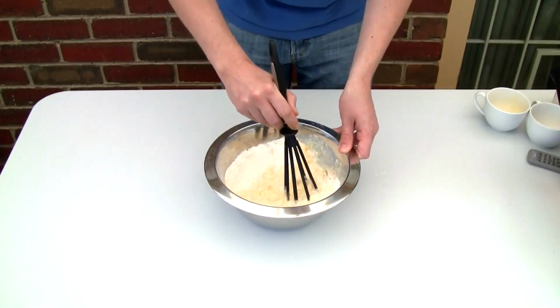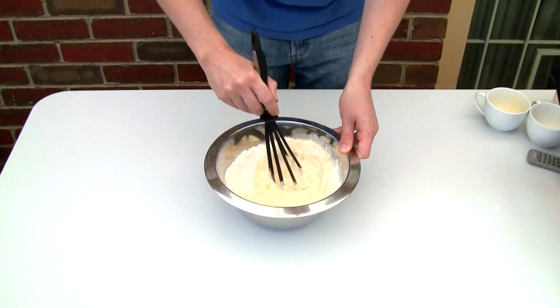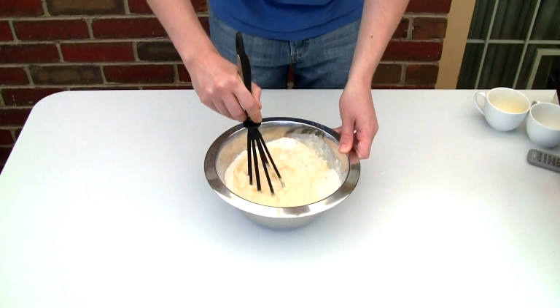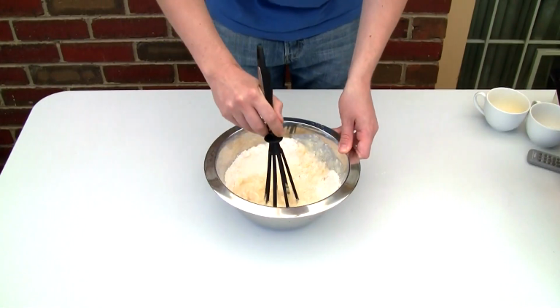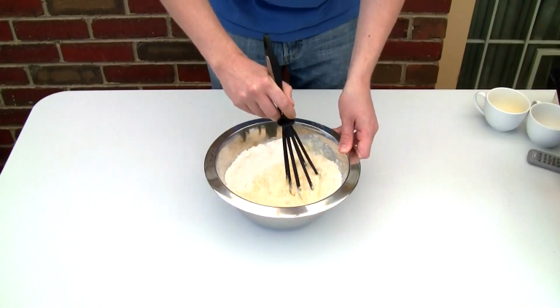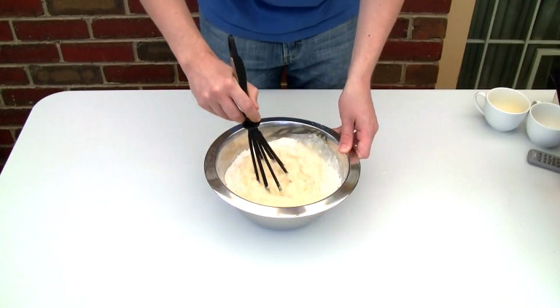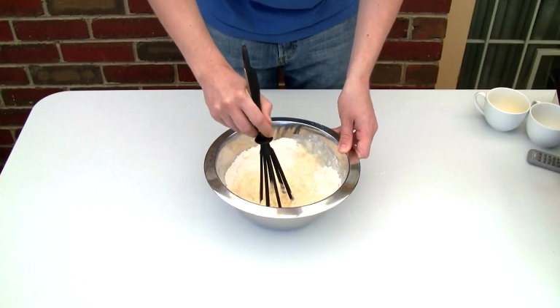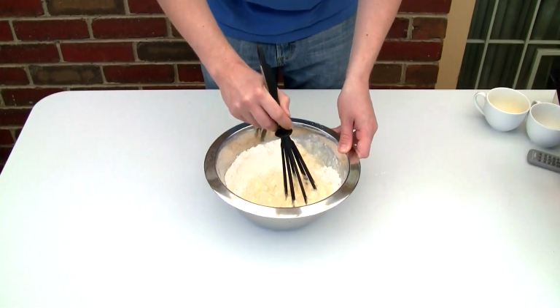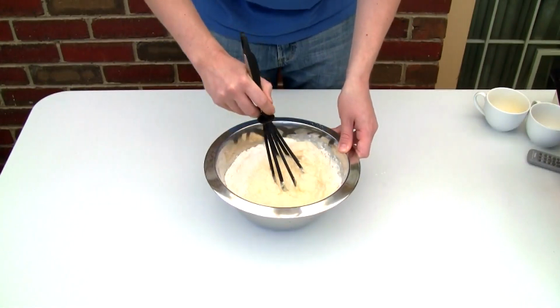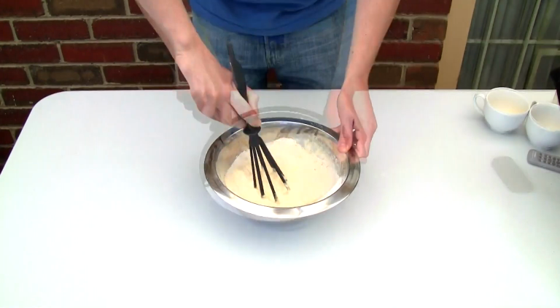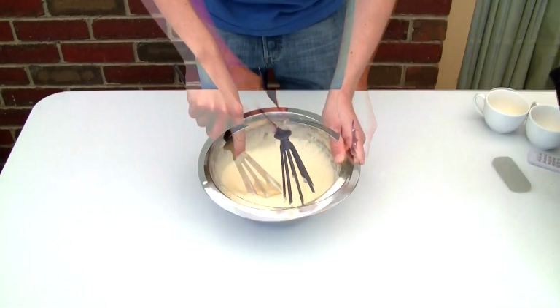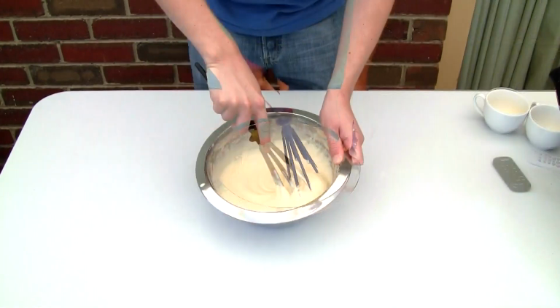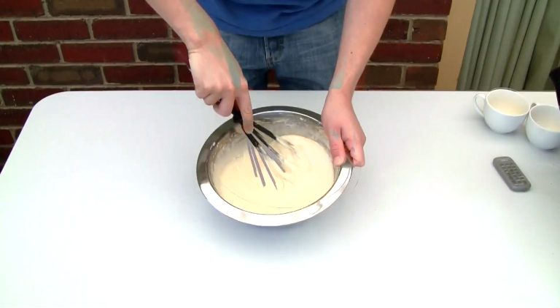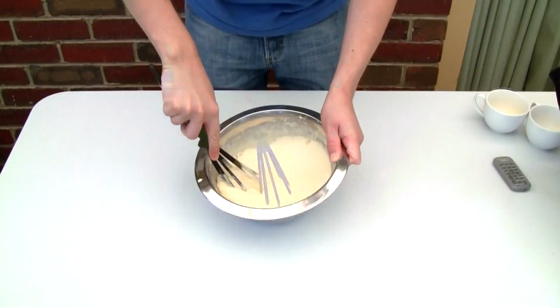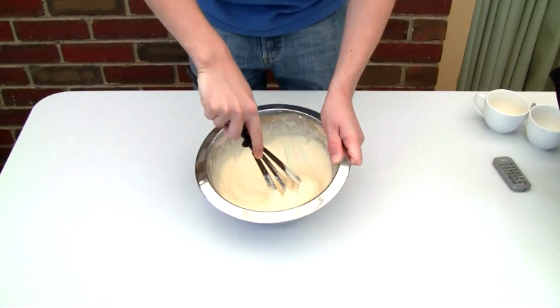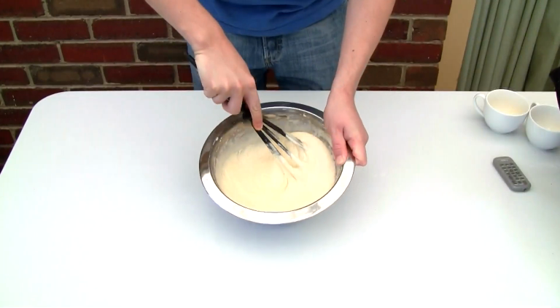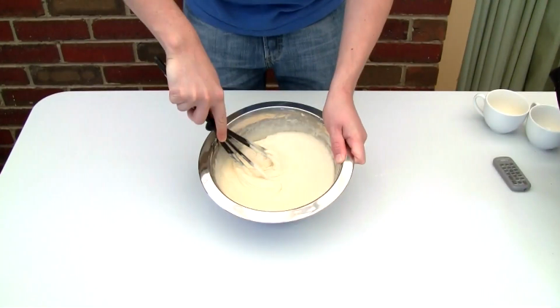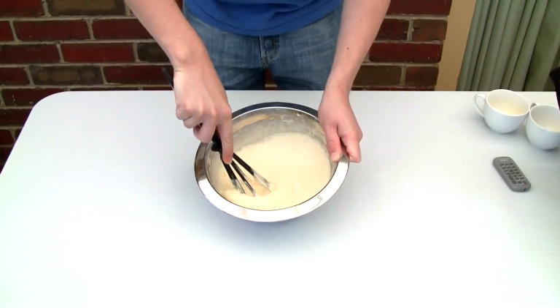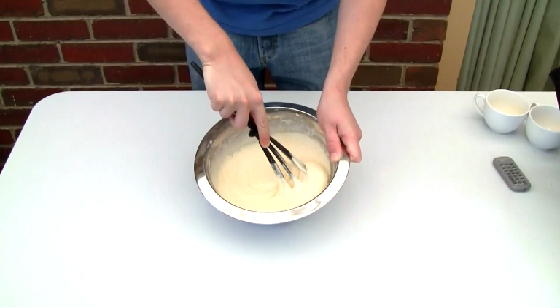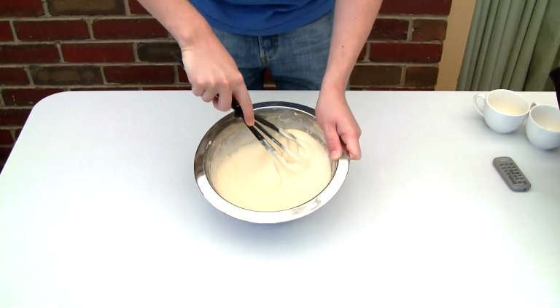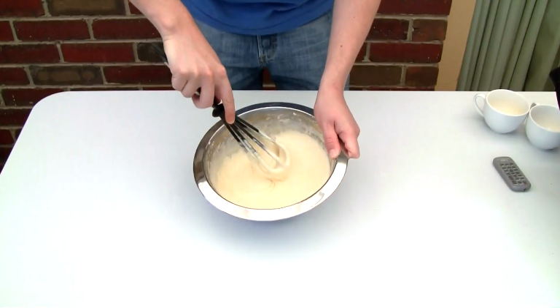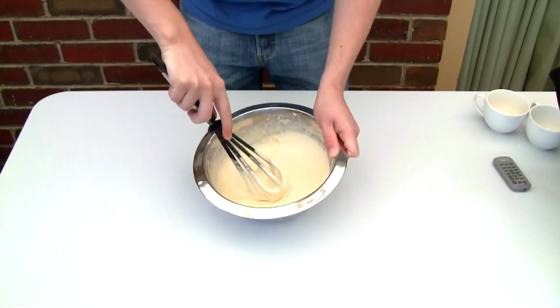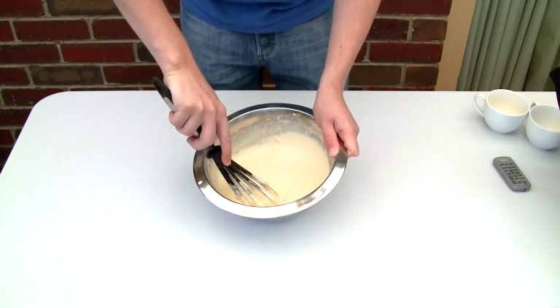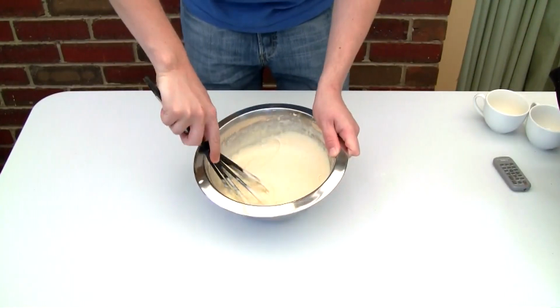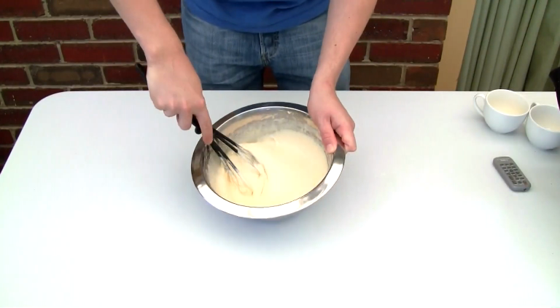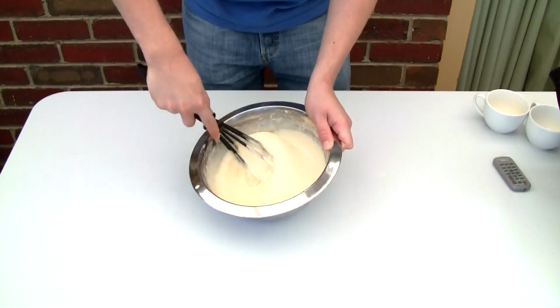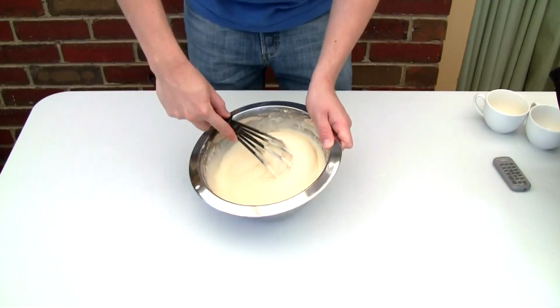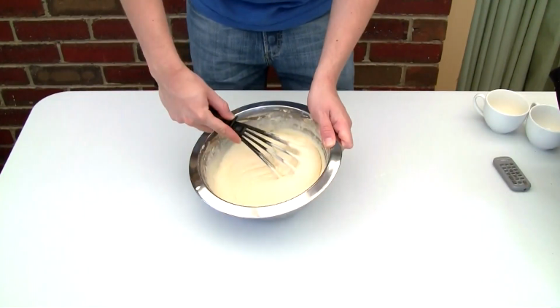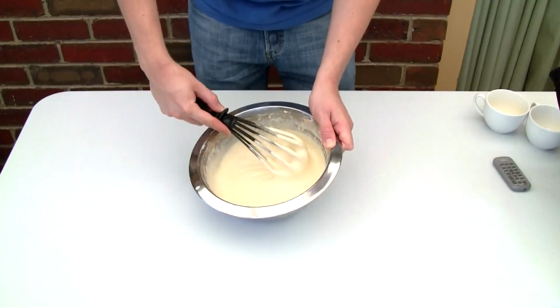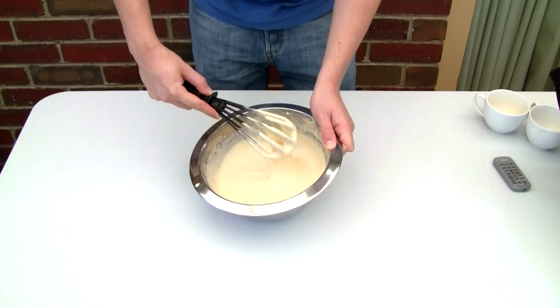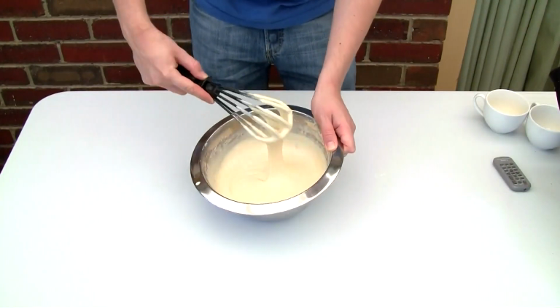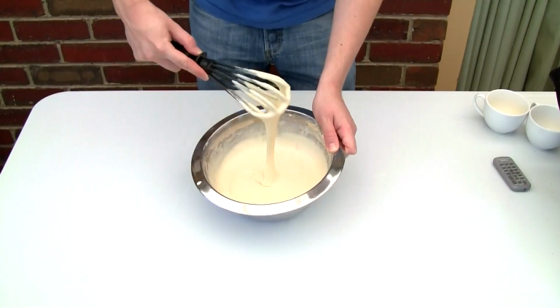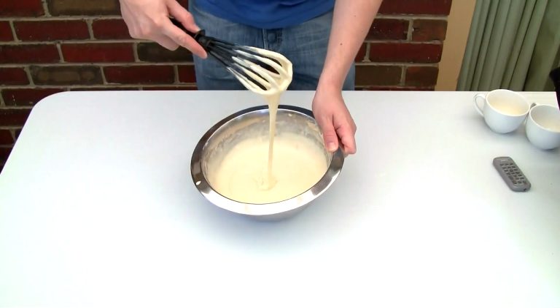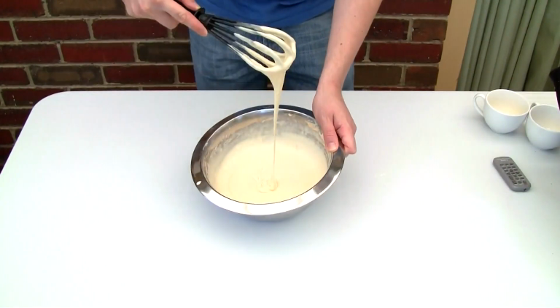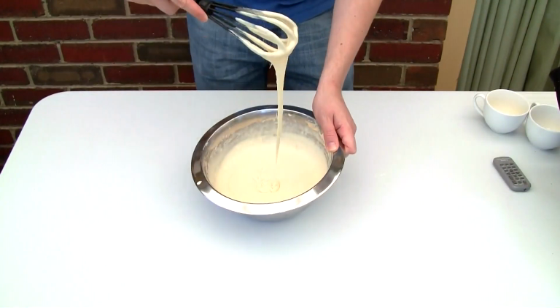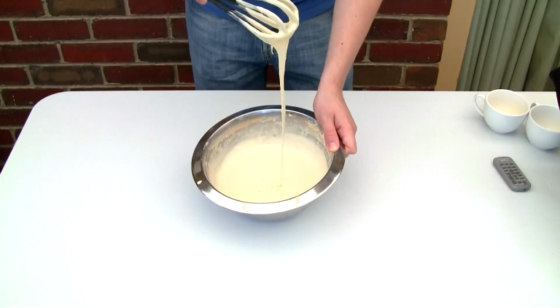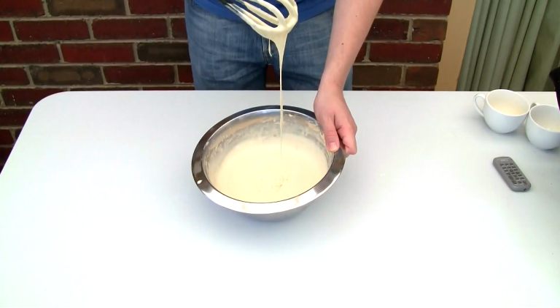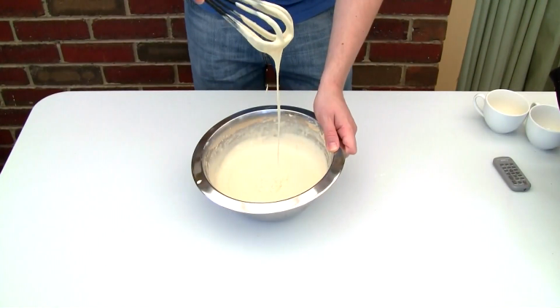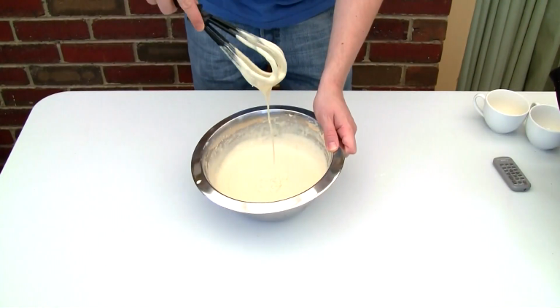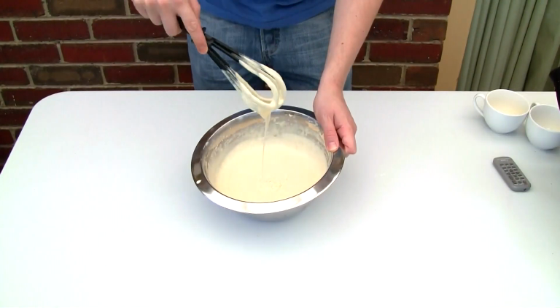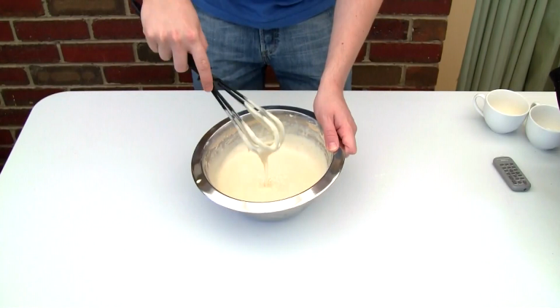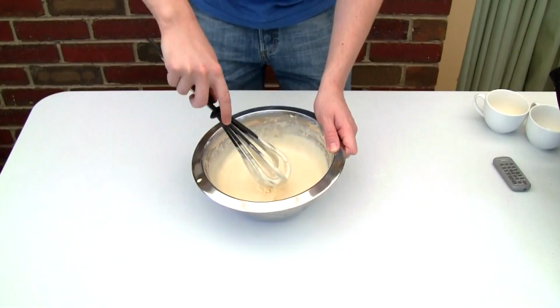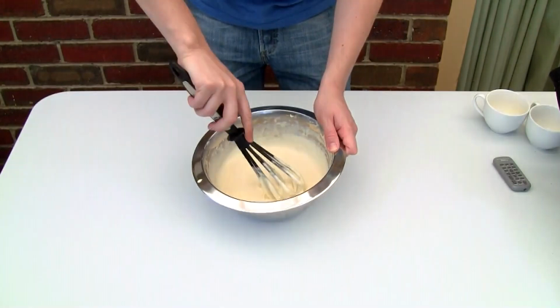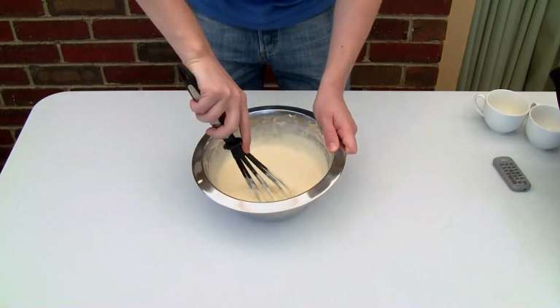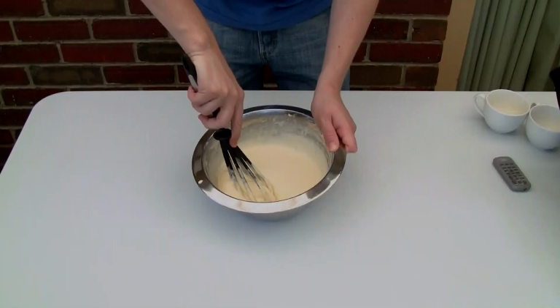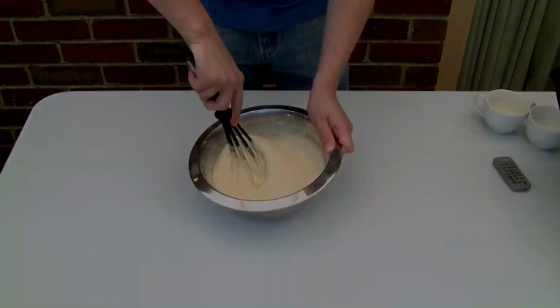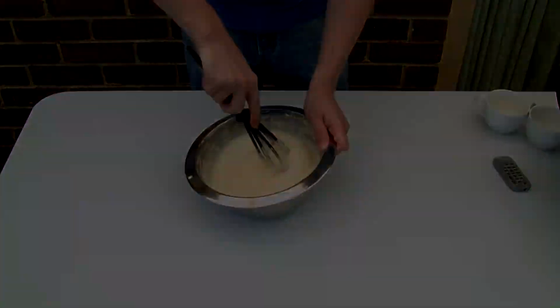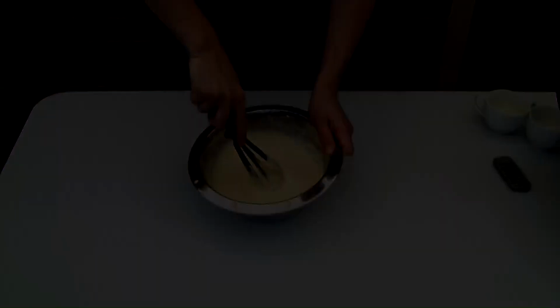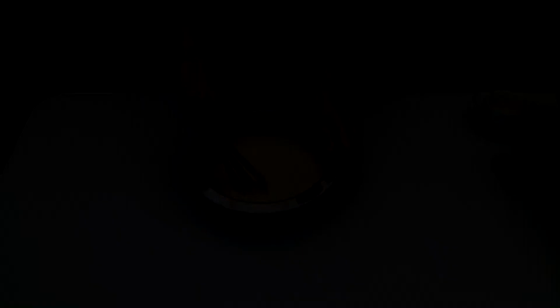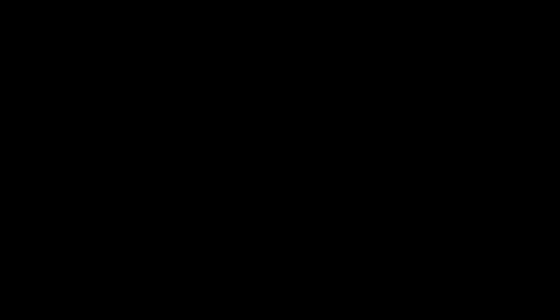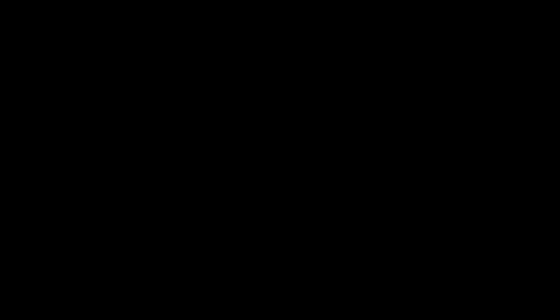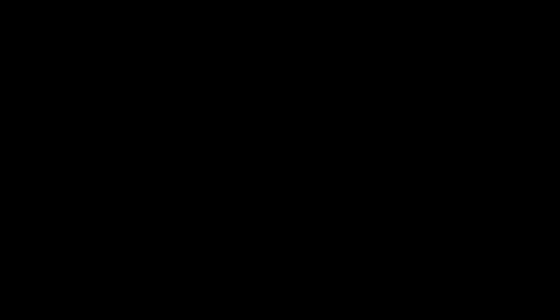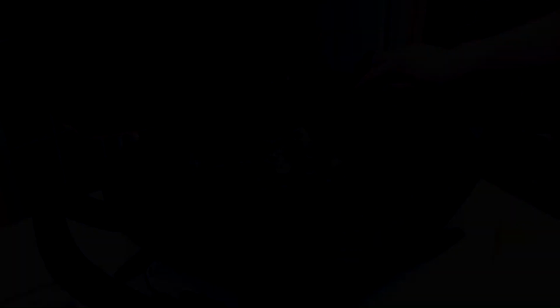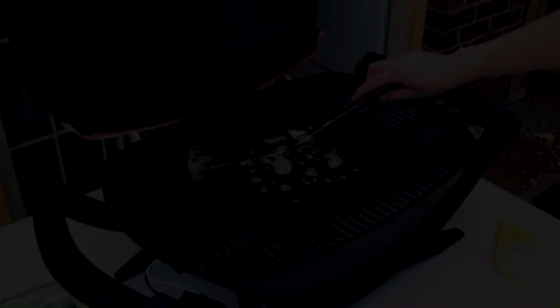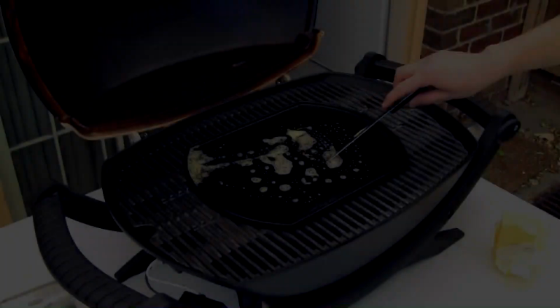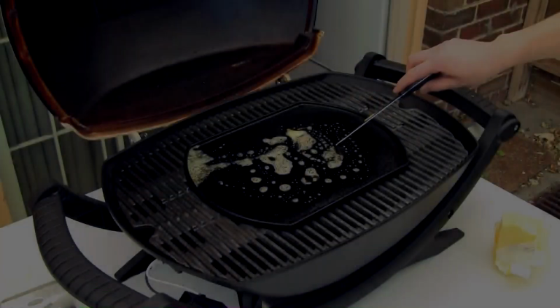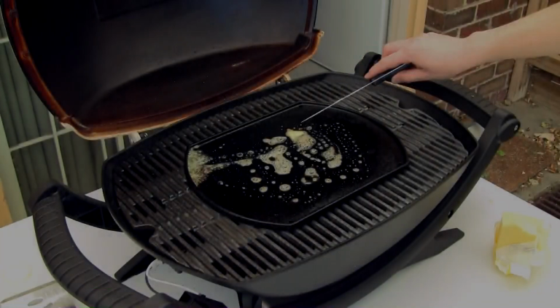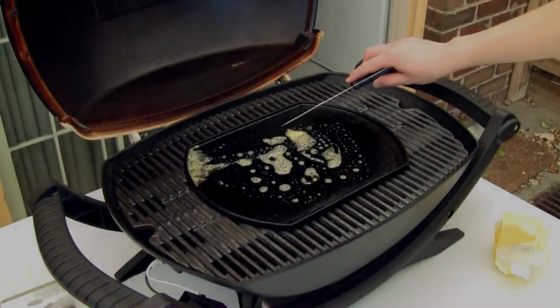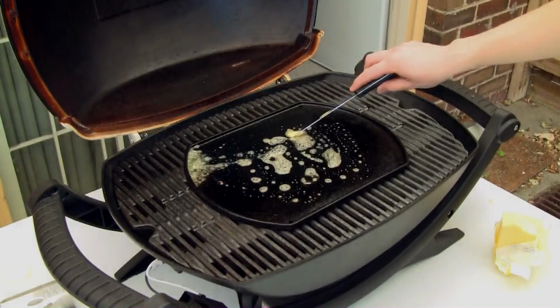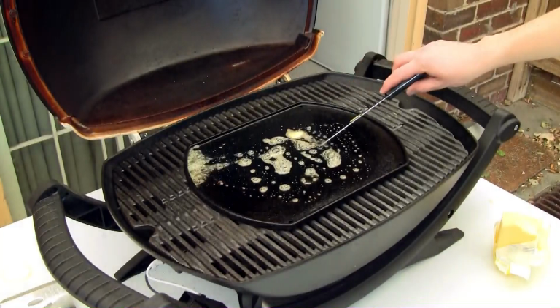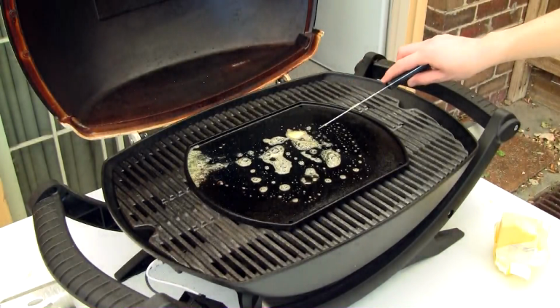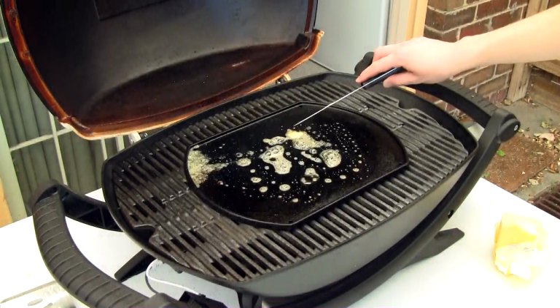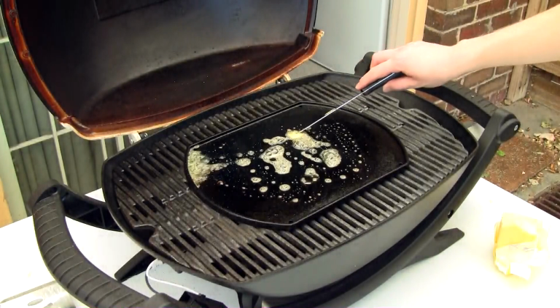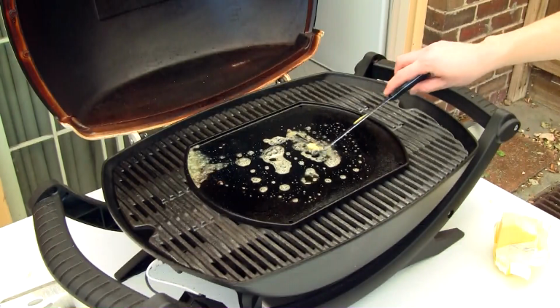Mix well until you've got a sort of semi-runny consistency like that, and put it into the fridge for half an hour.